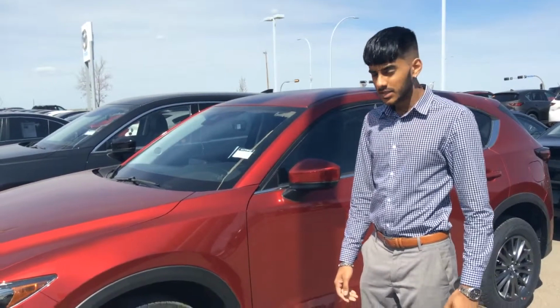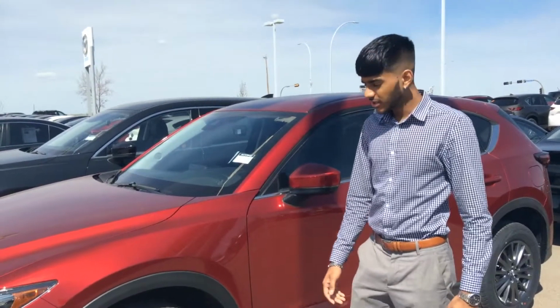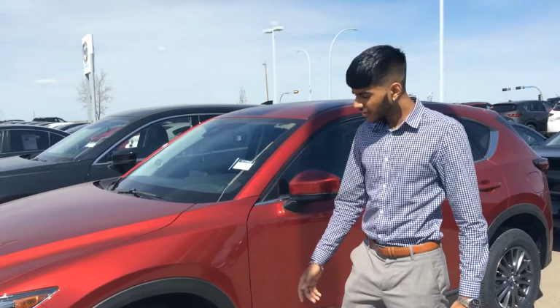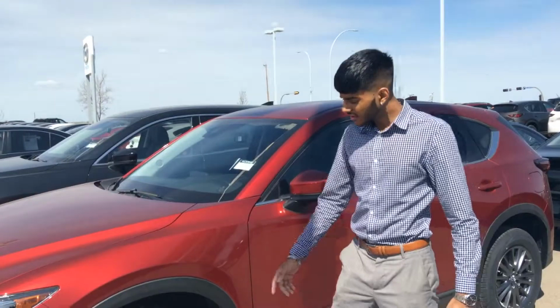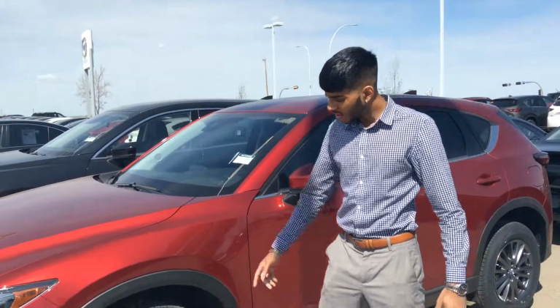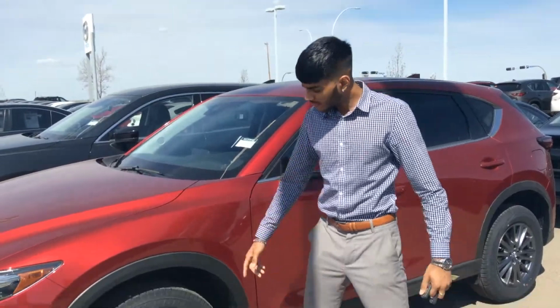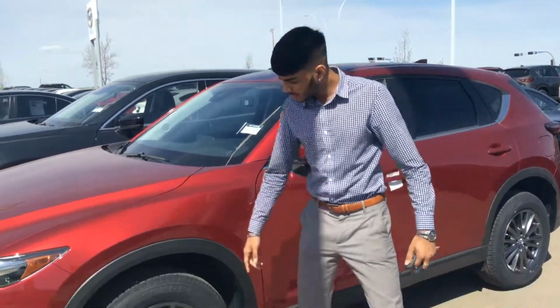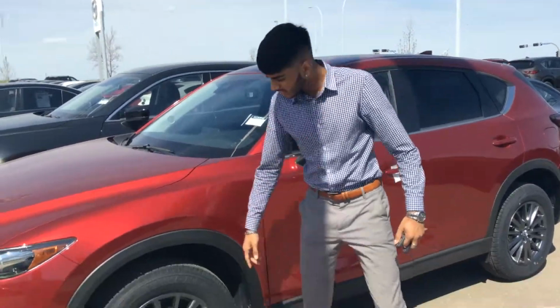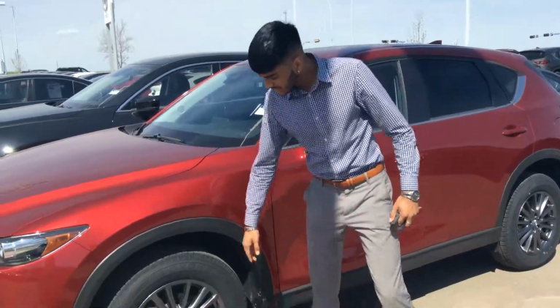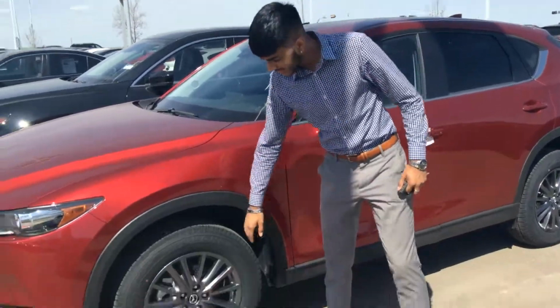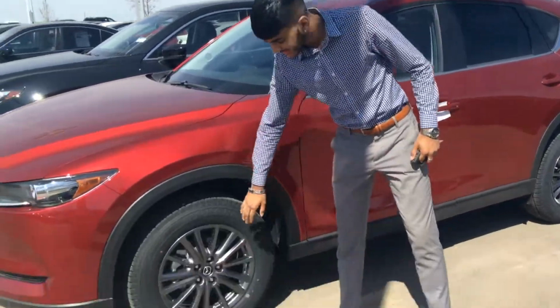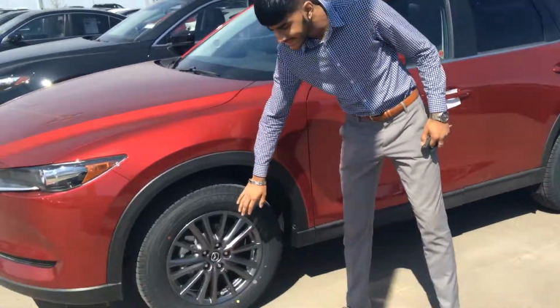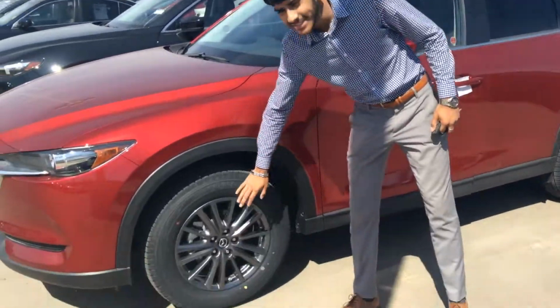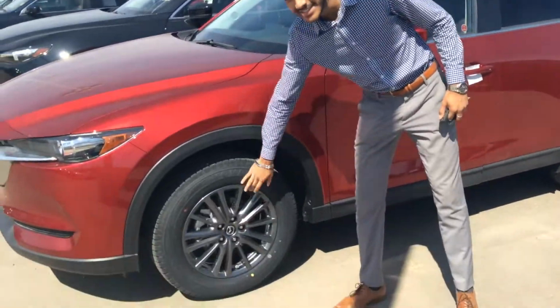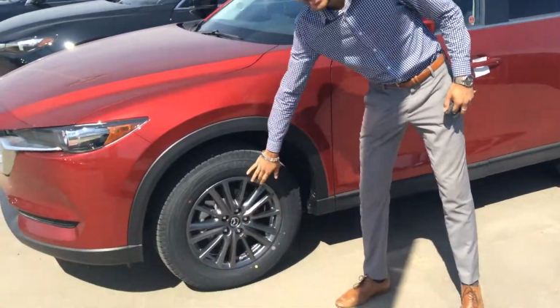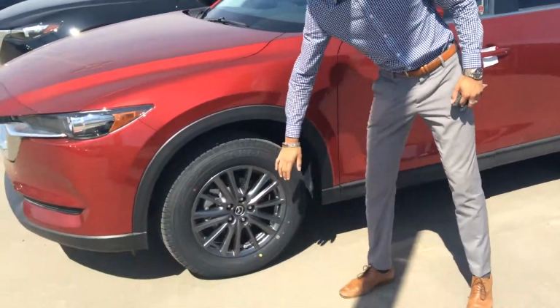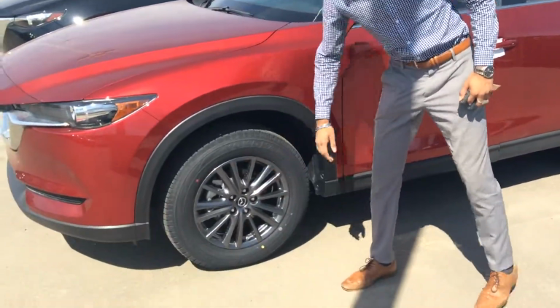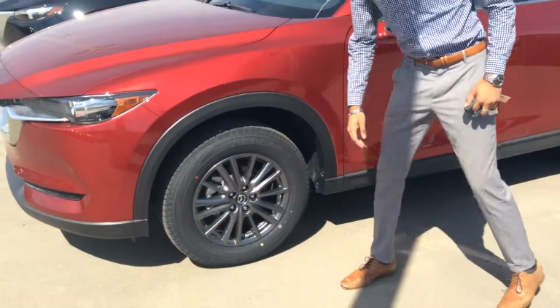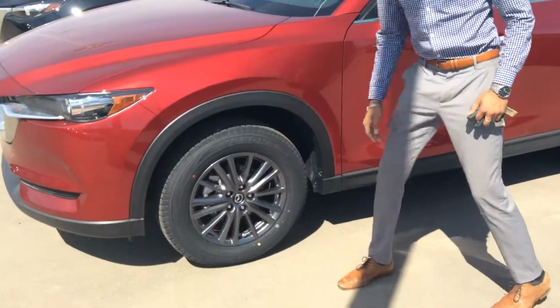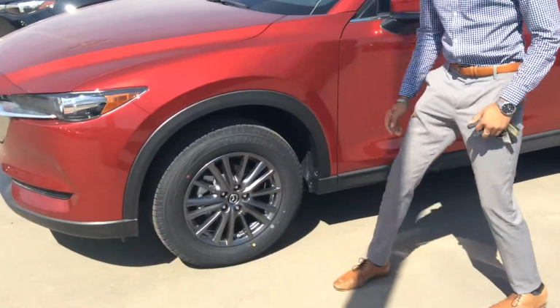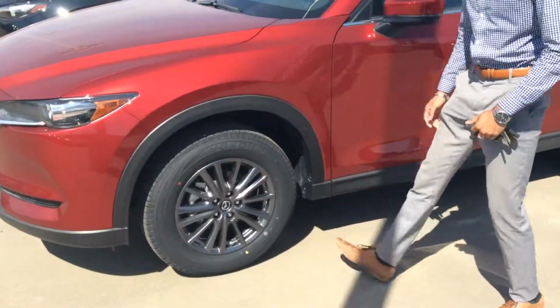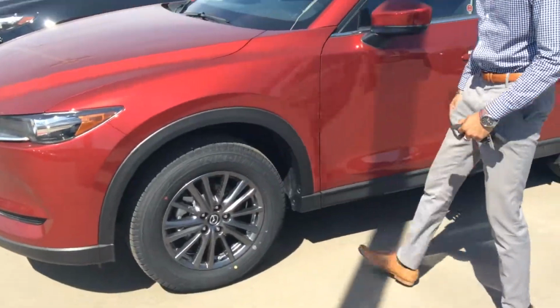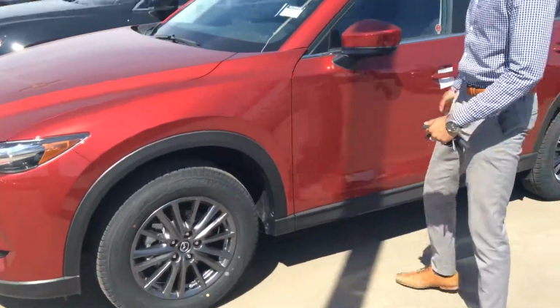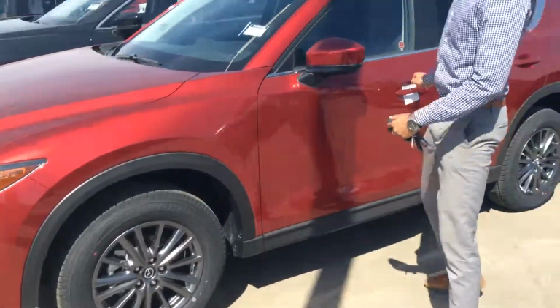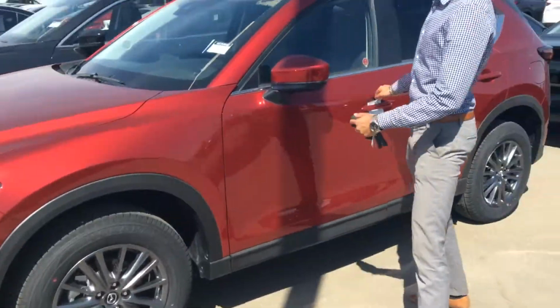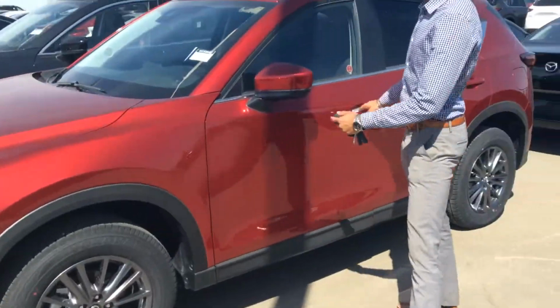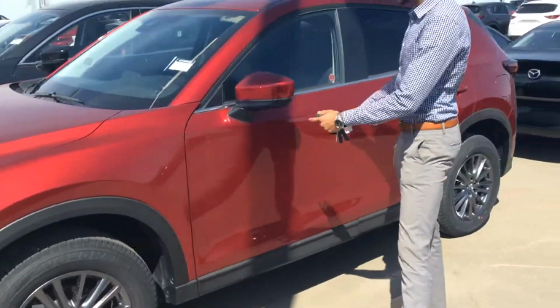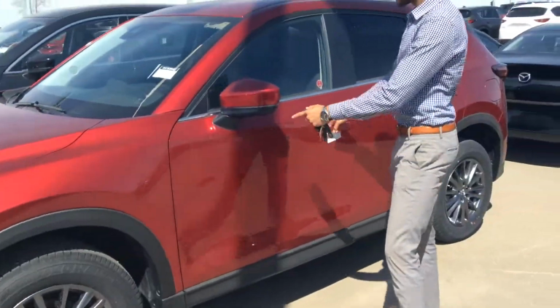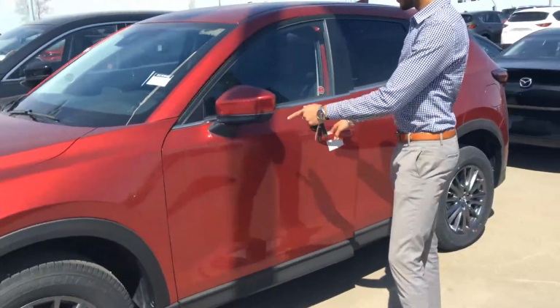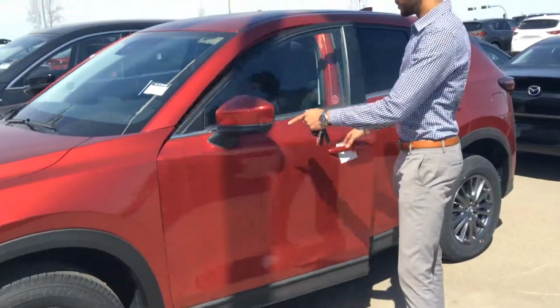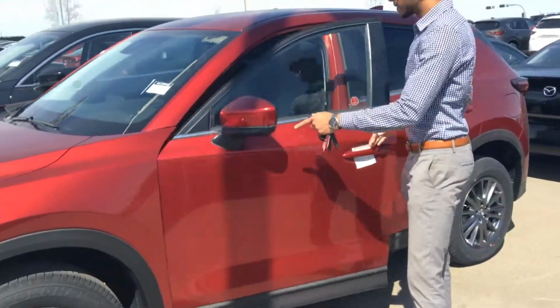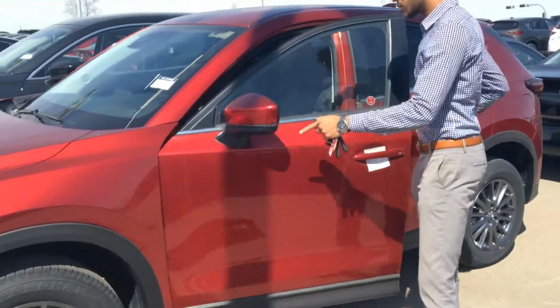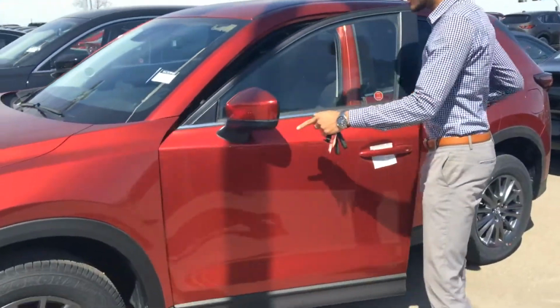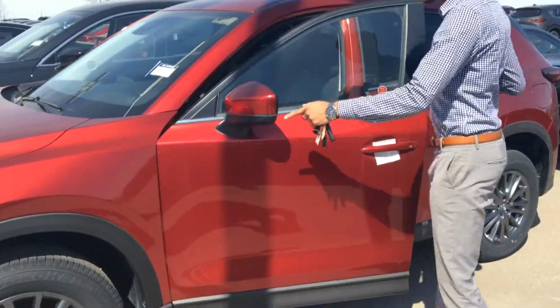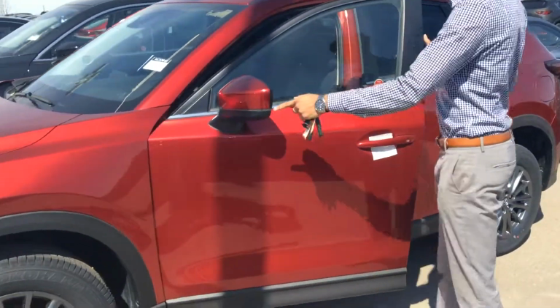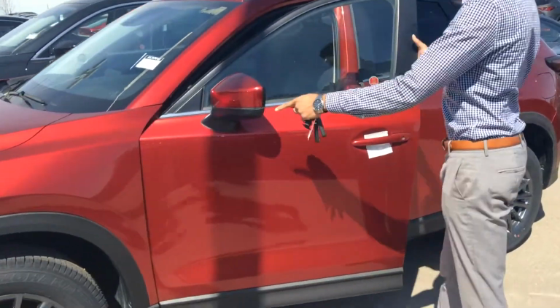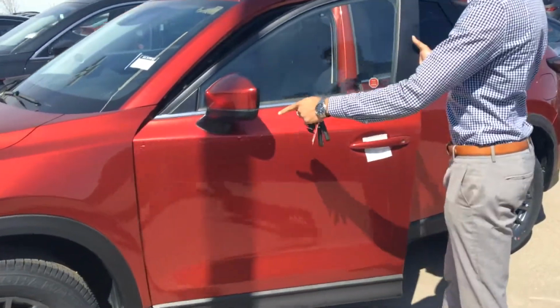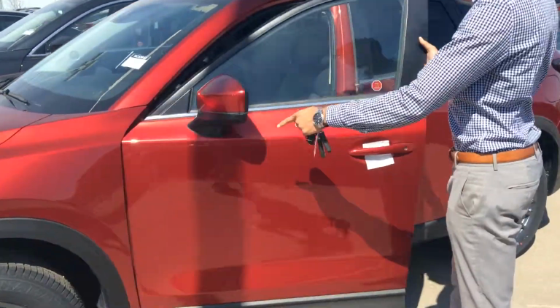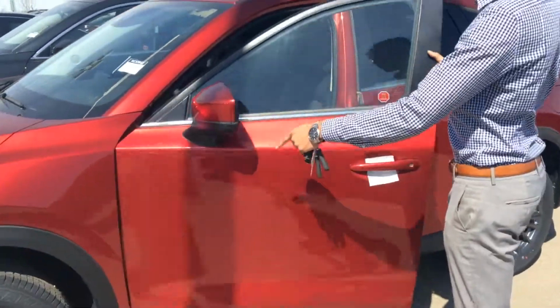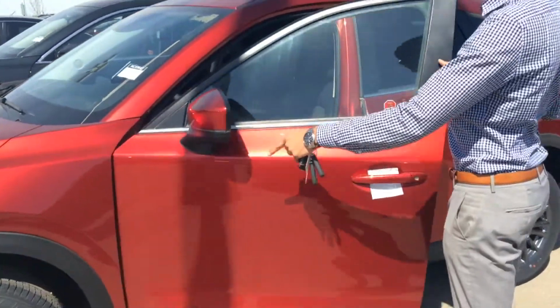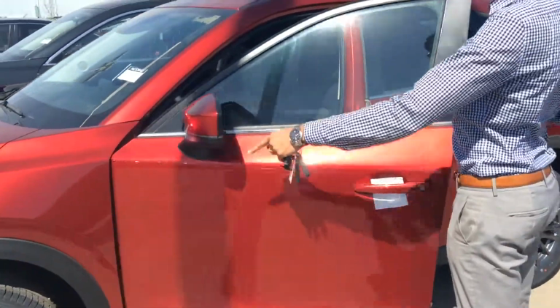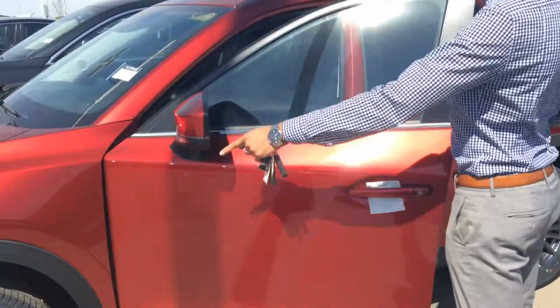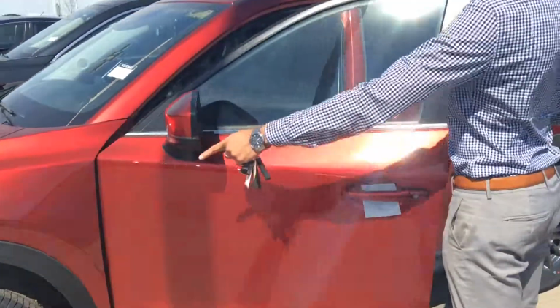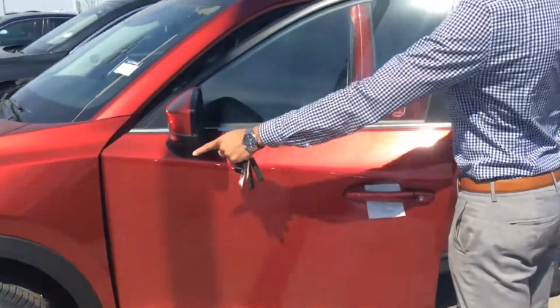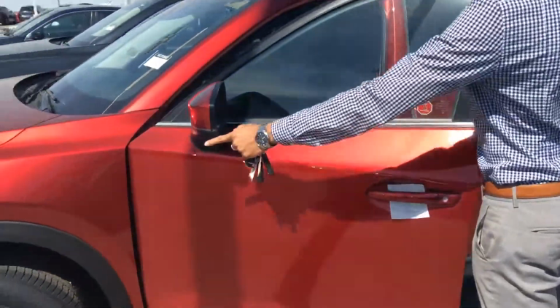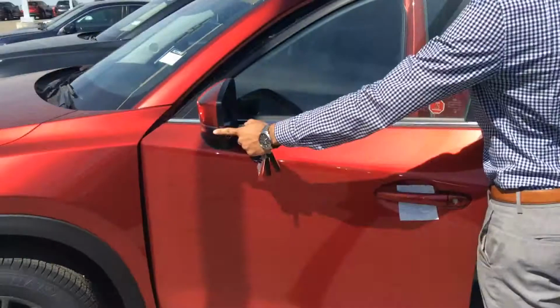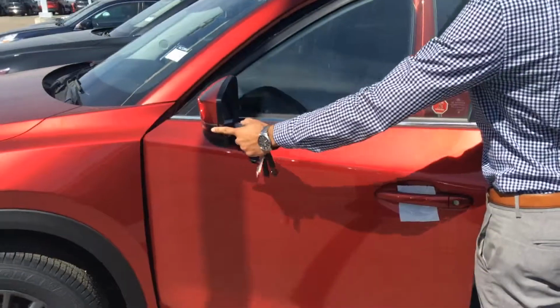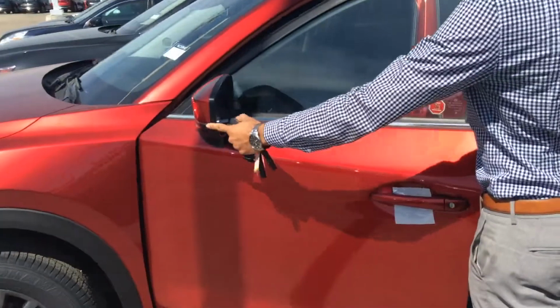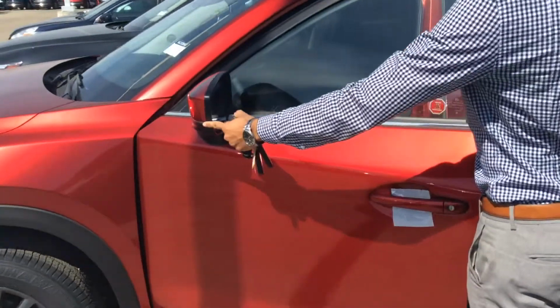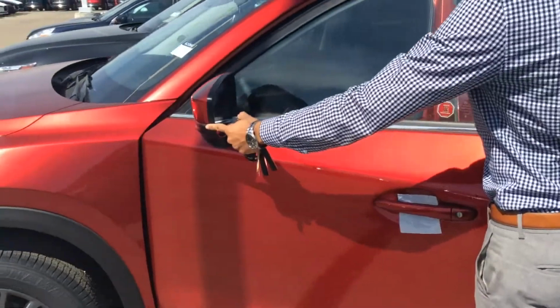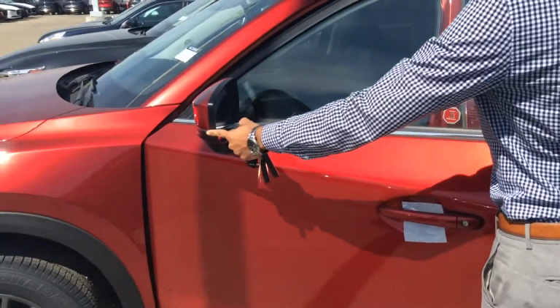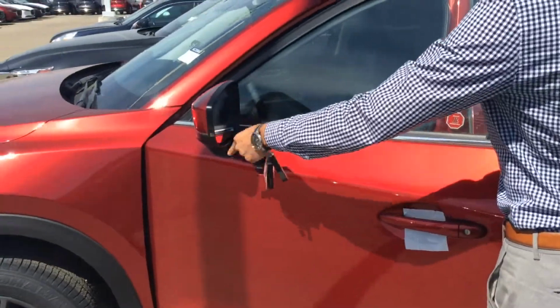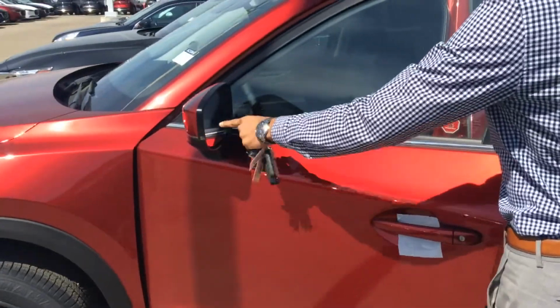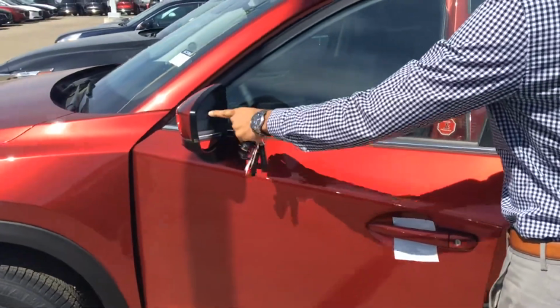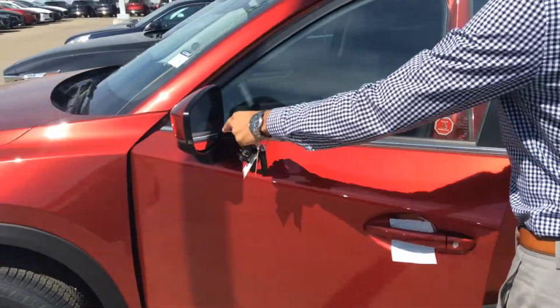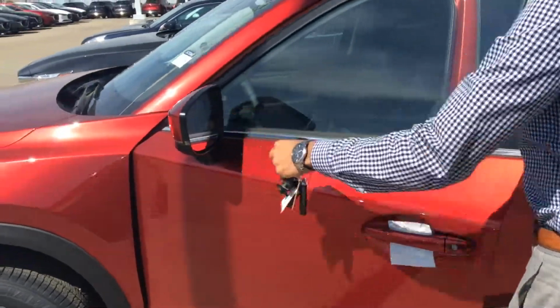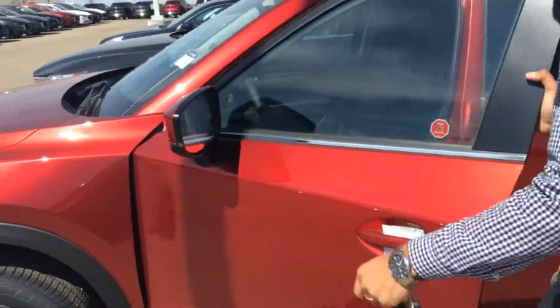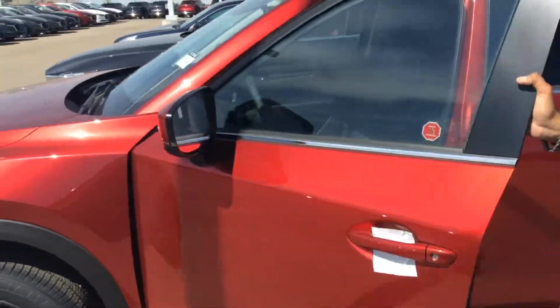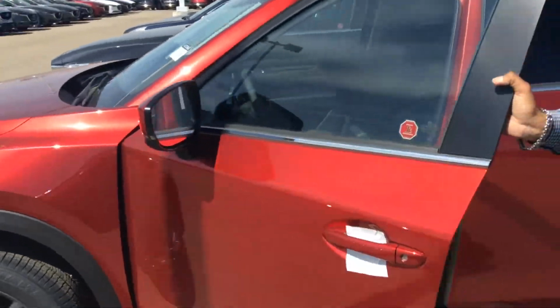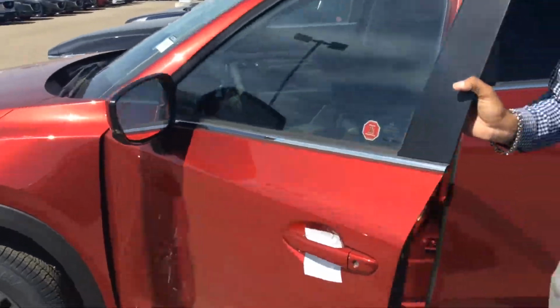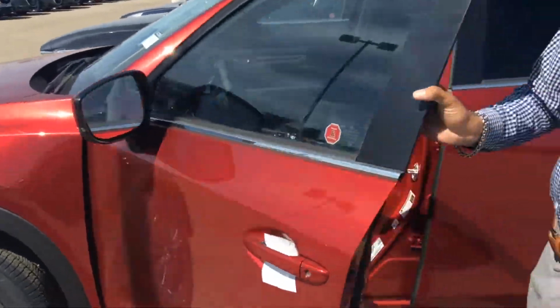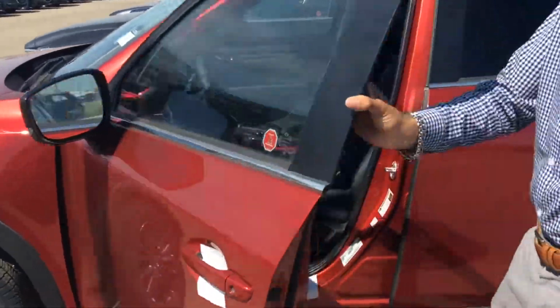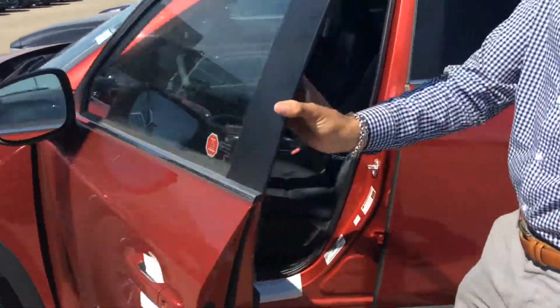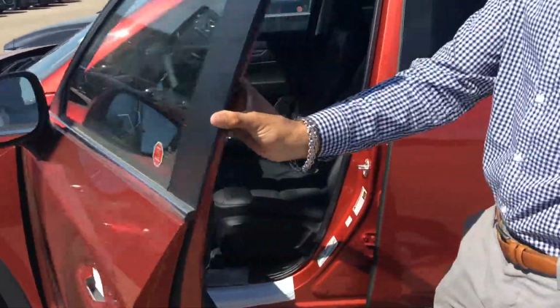Starting it off, we get the 16-inch alloy rims. On the rear view mirrors you get the indicators and also blind spot monitoring.